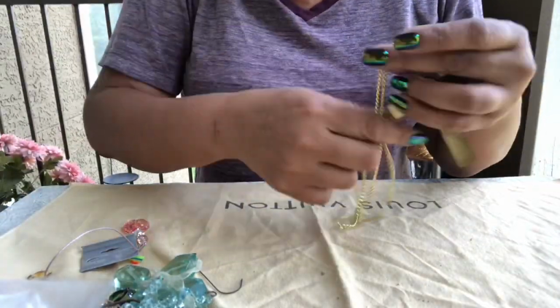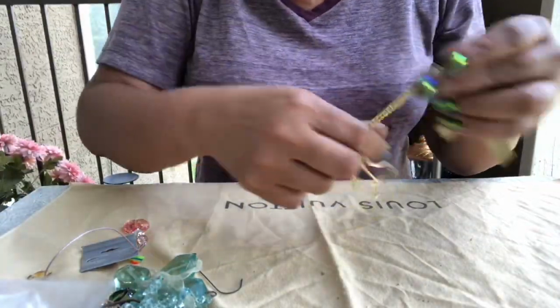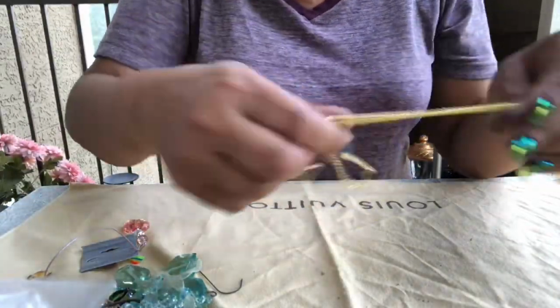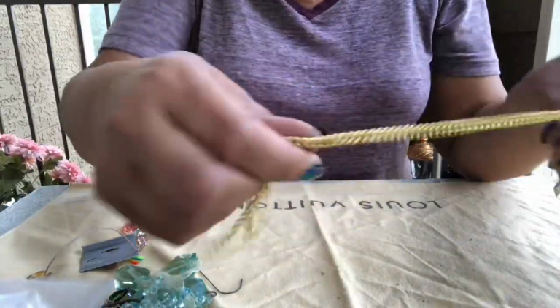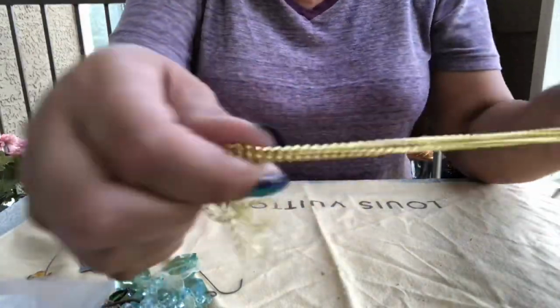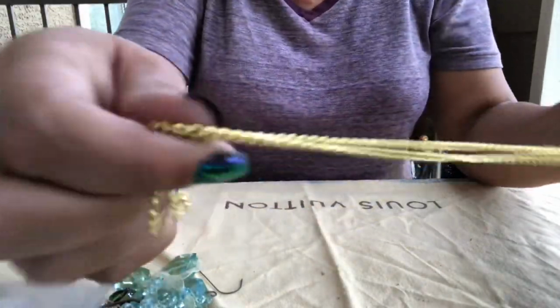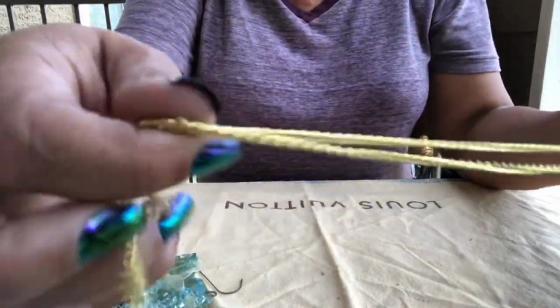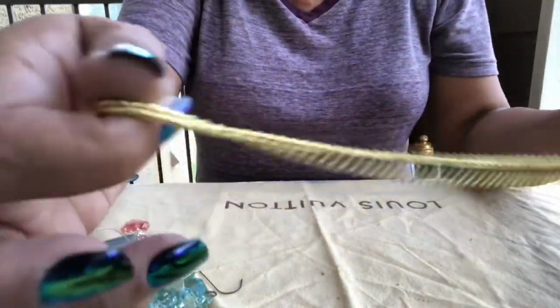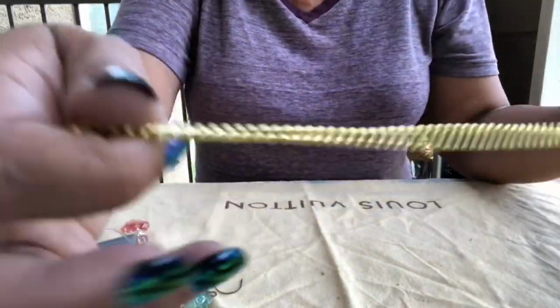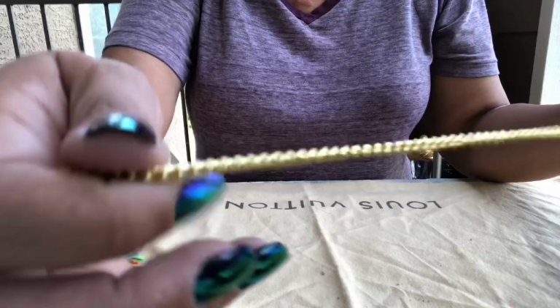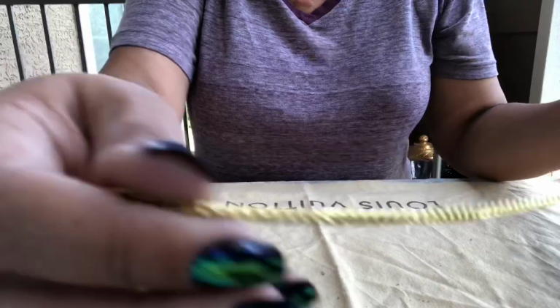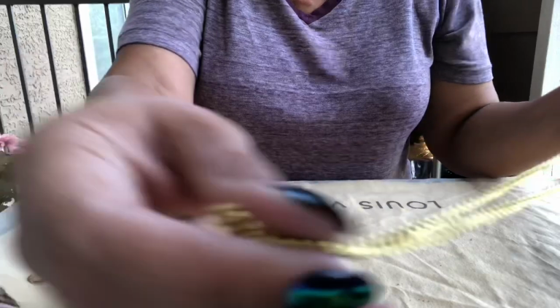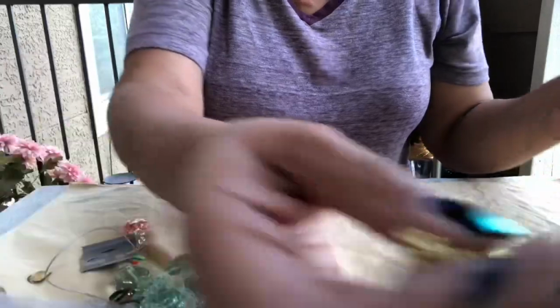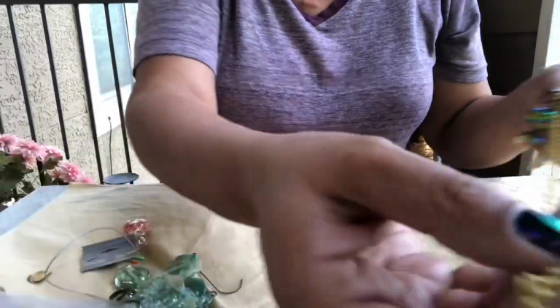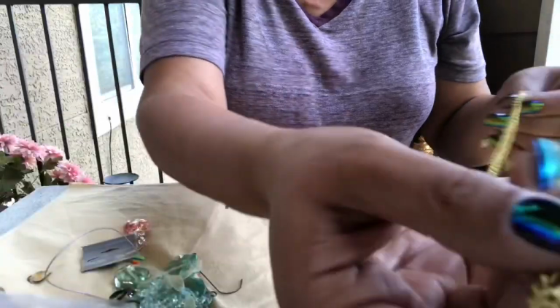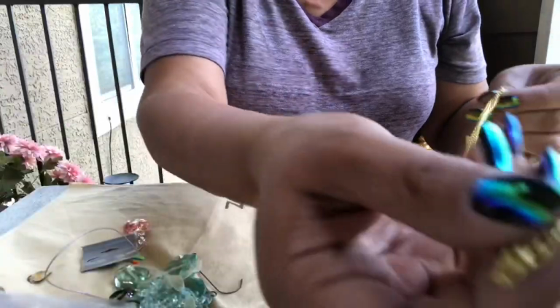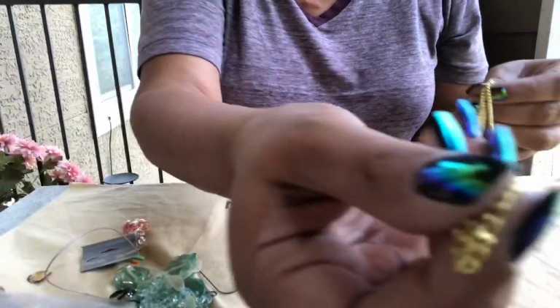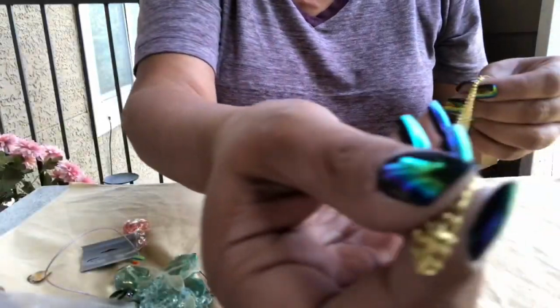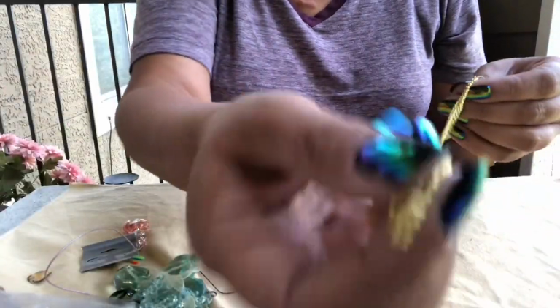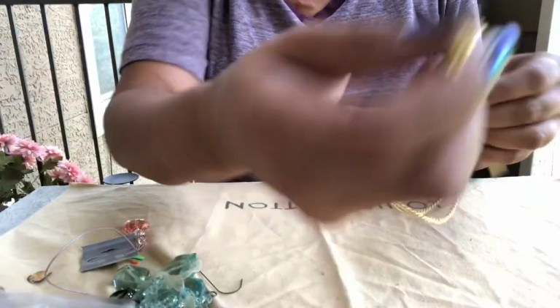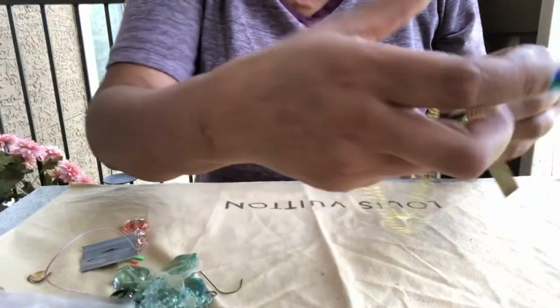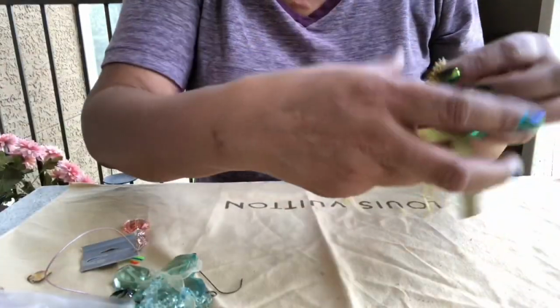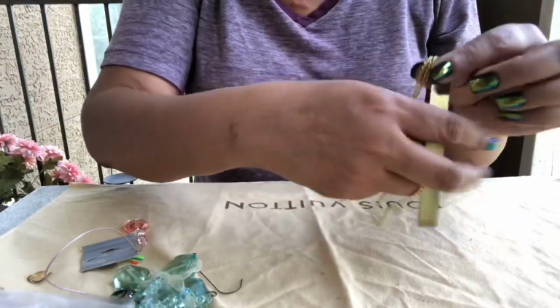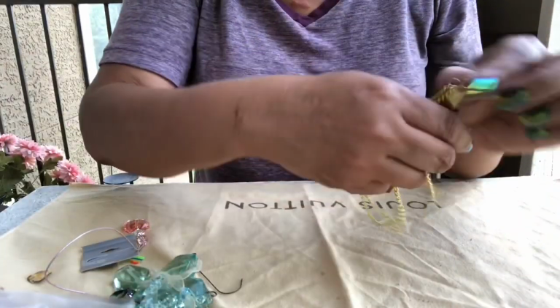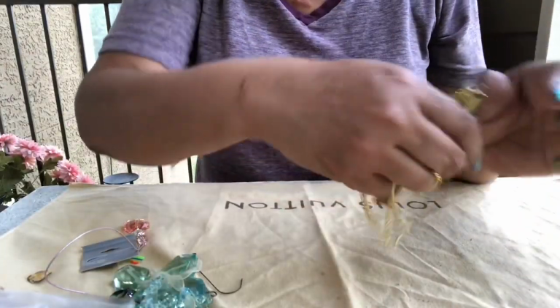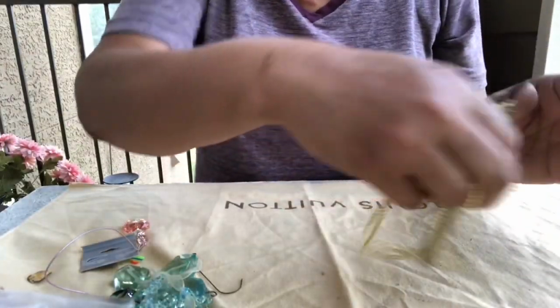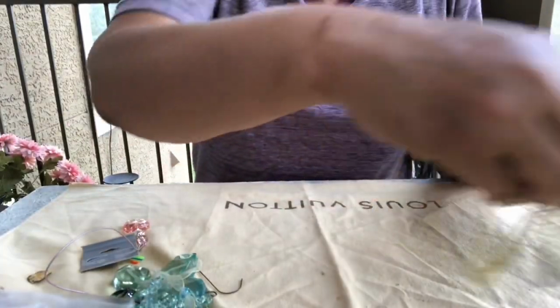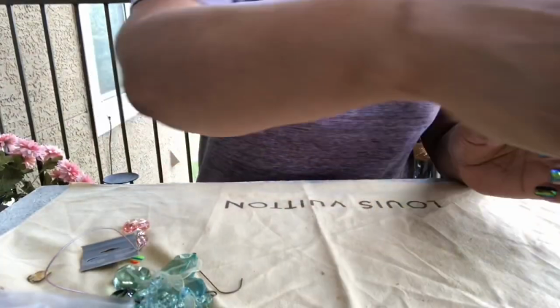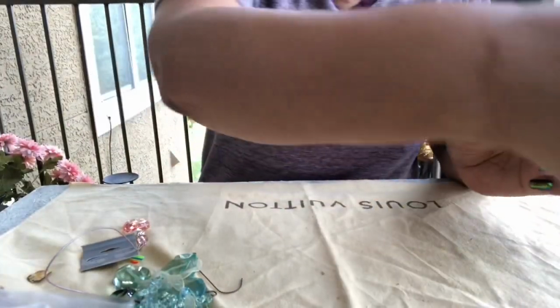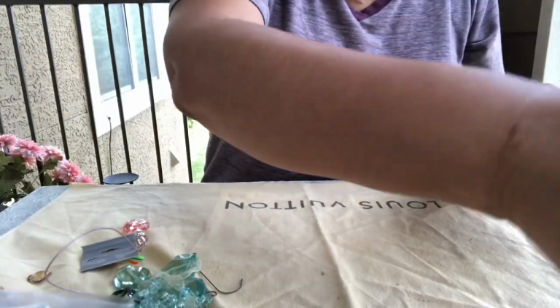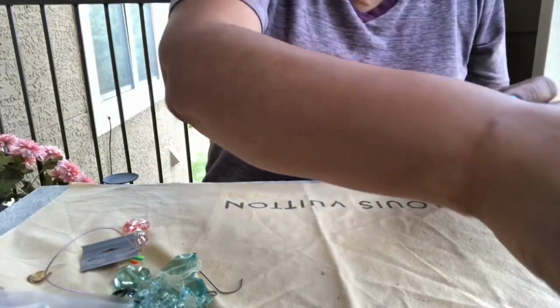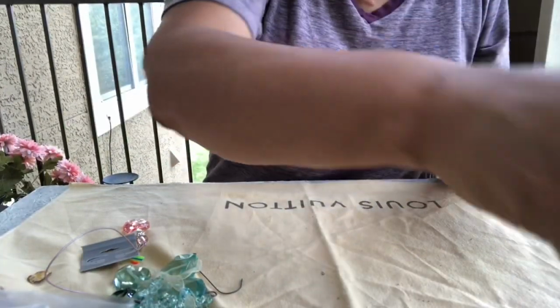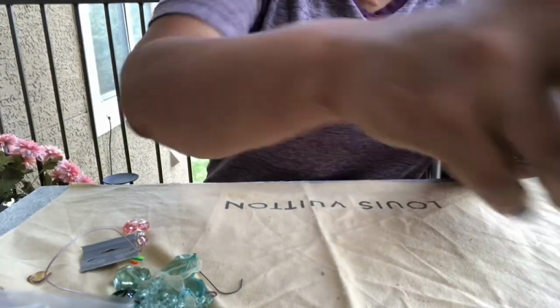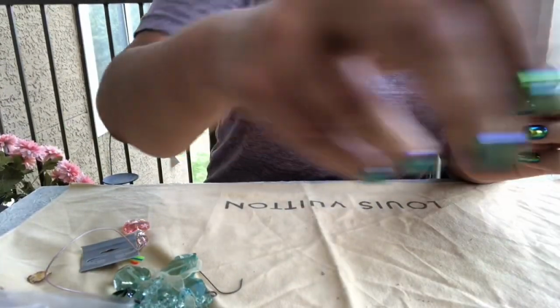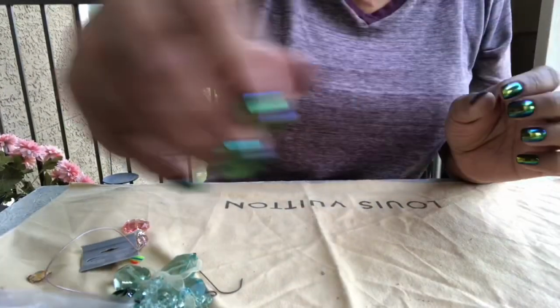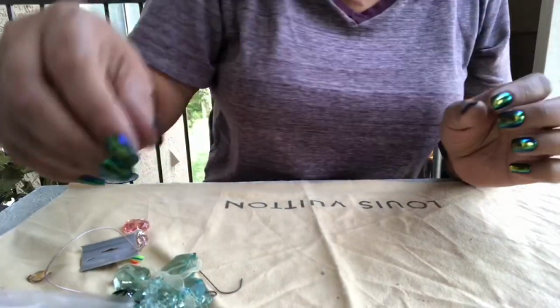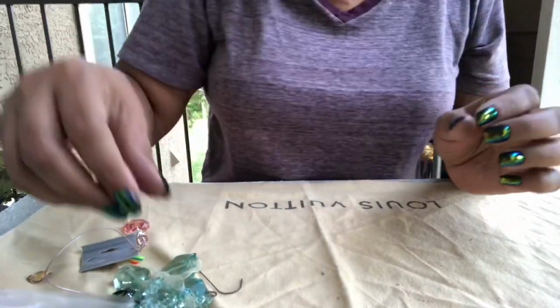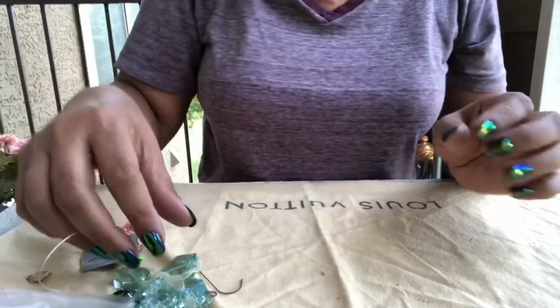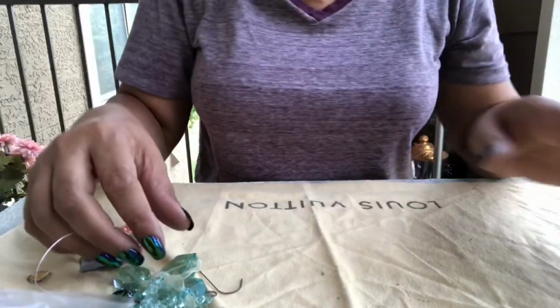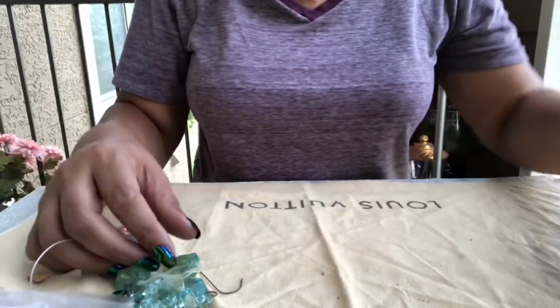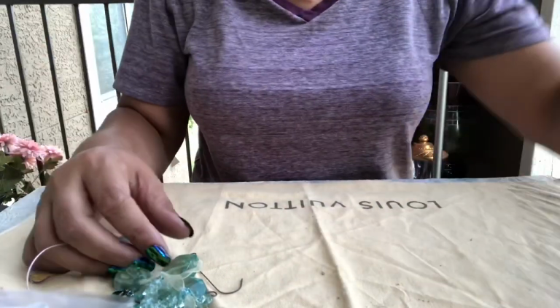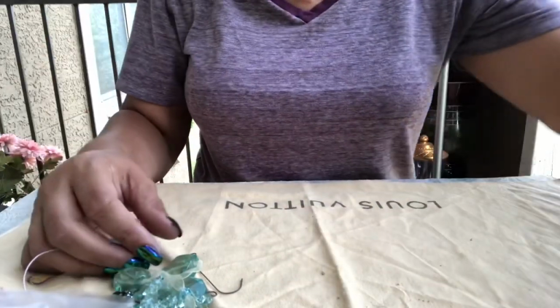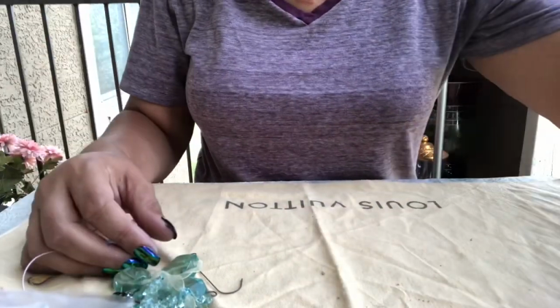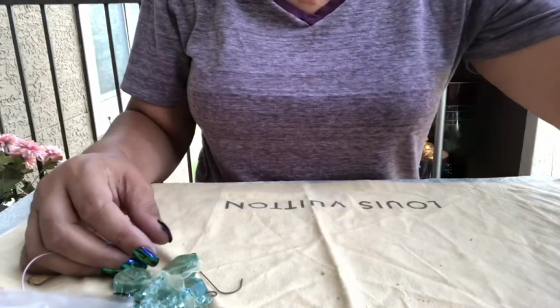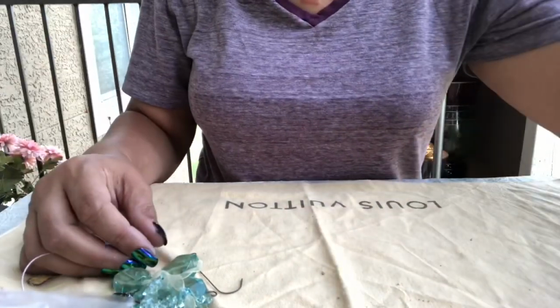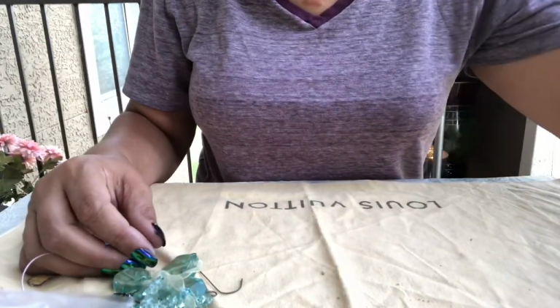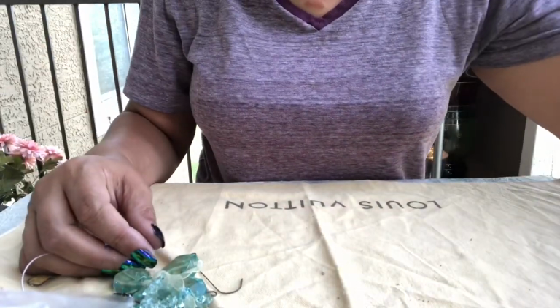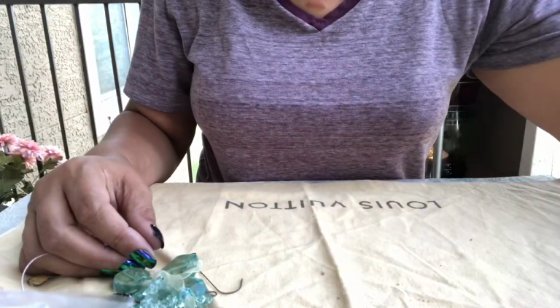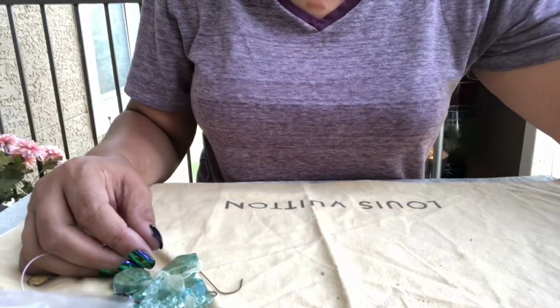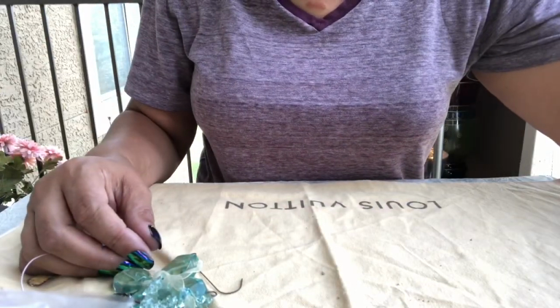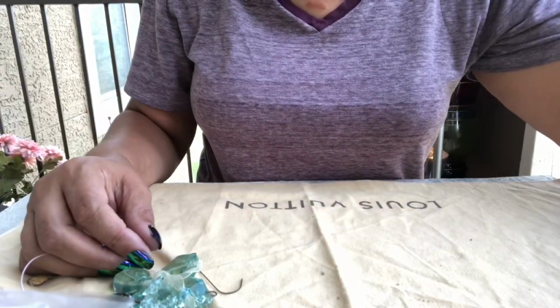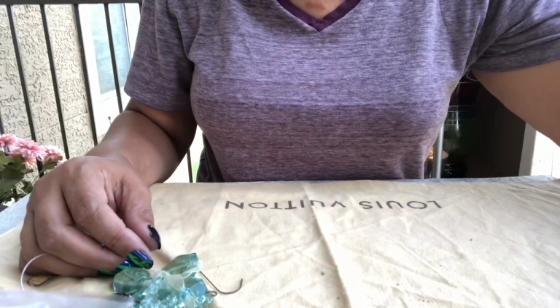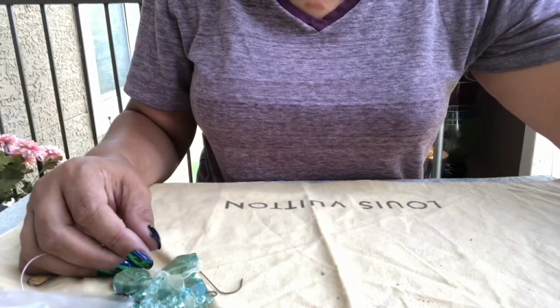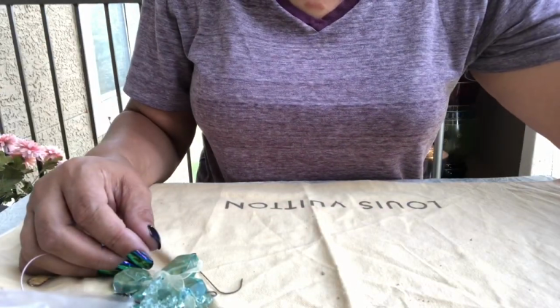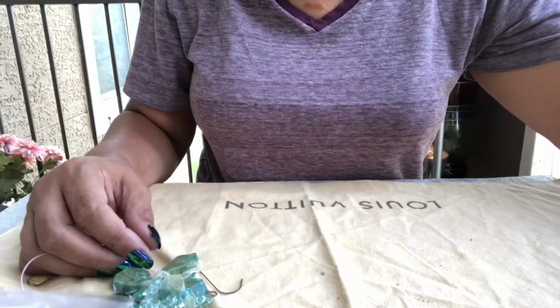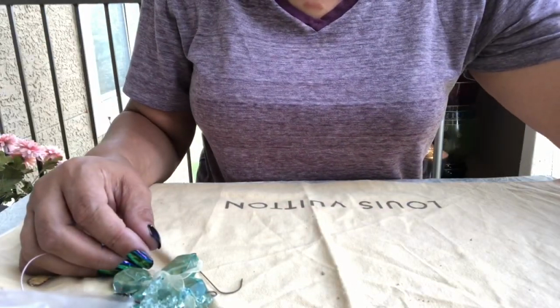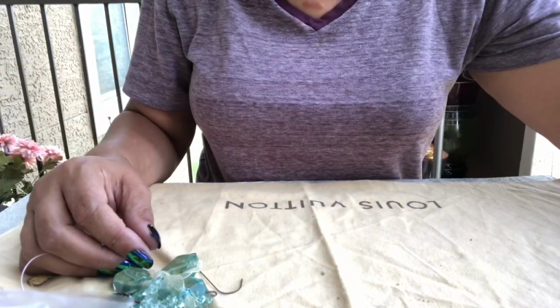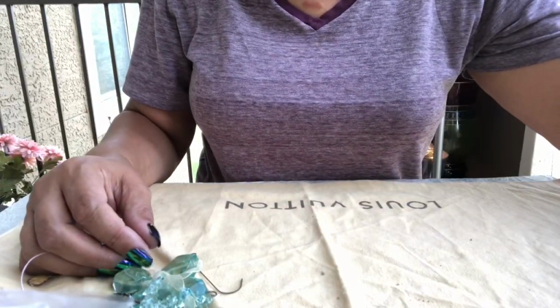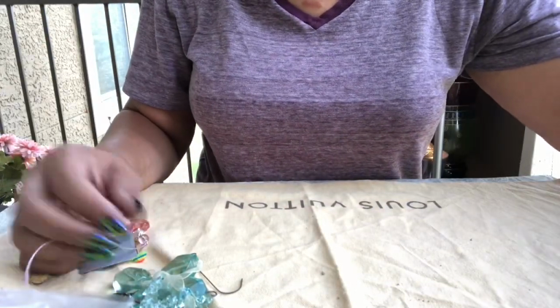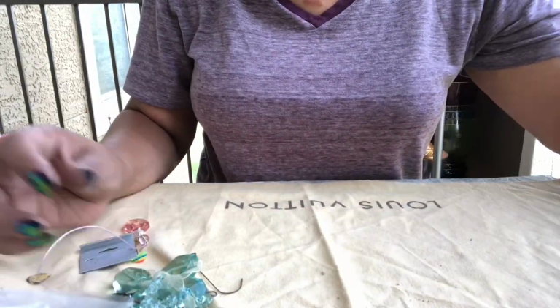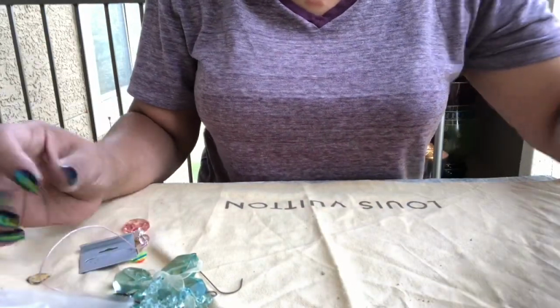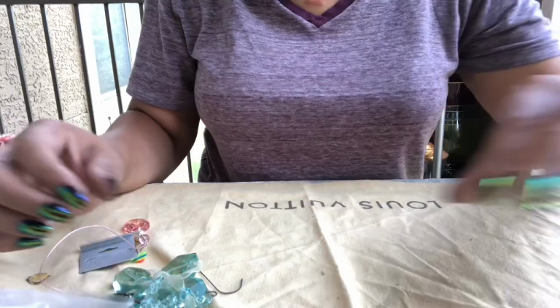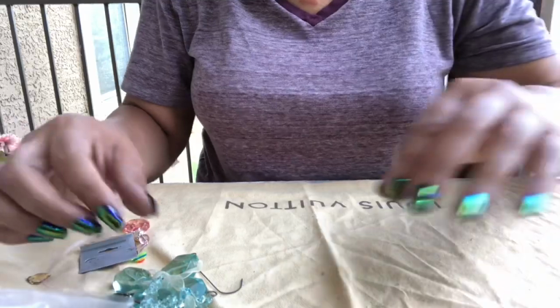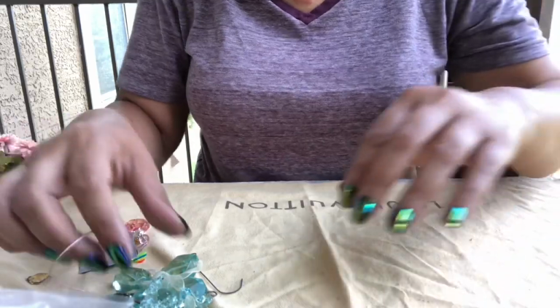It's gold tone, it doesn't even have a clasp. Somebody made that for Mother's Day, I guarantee you.